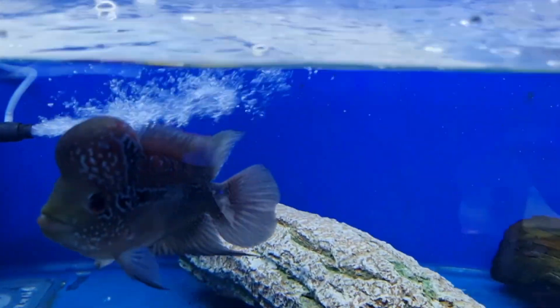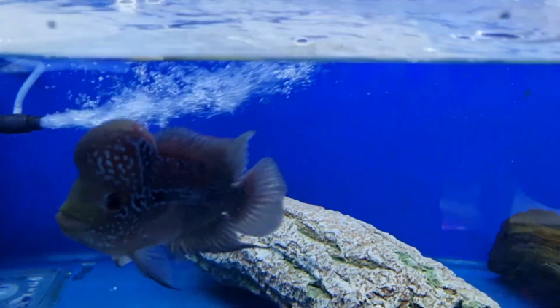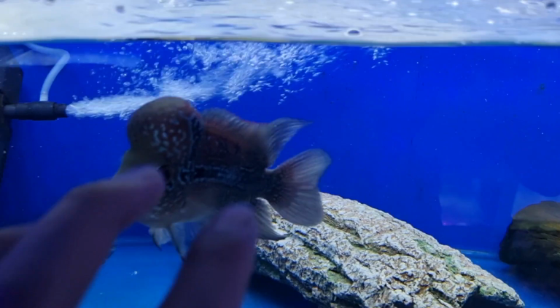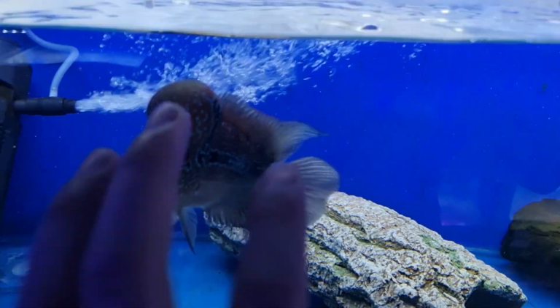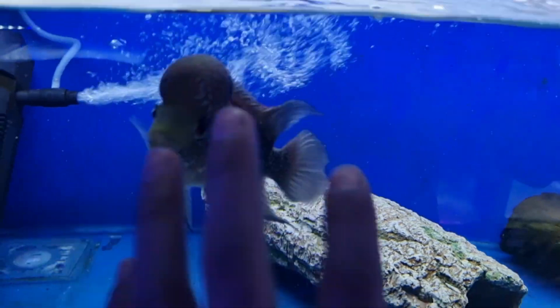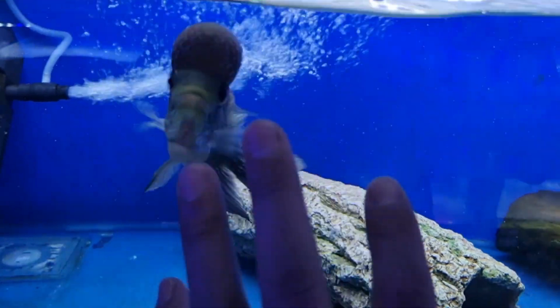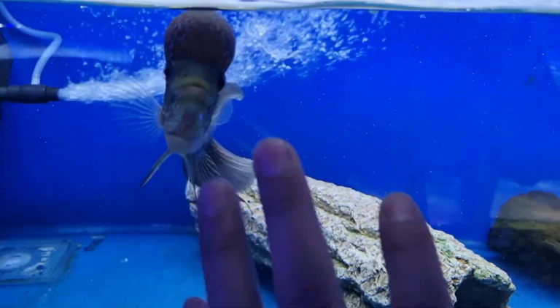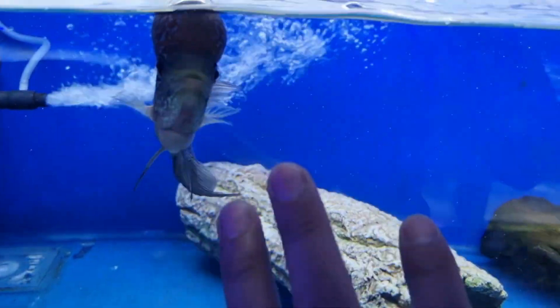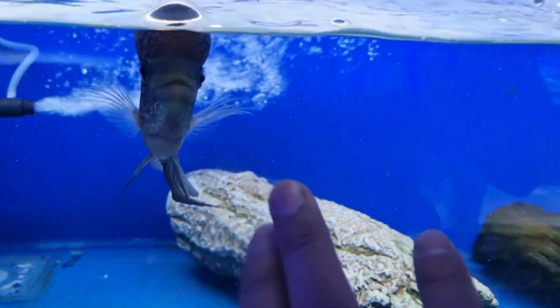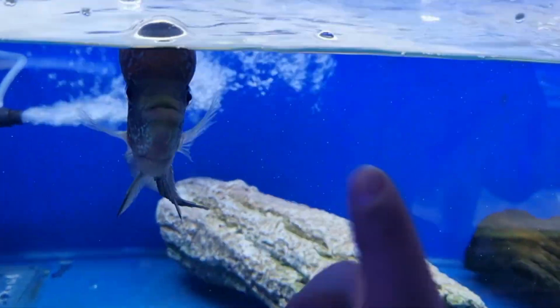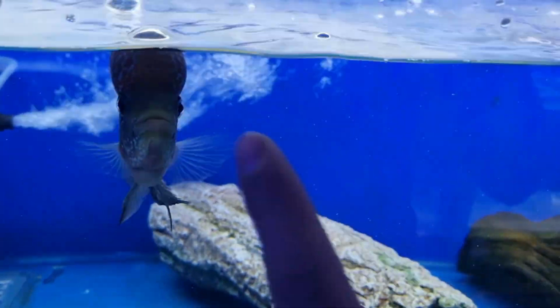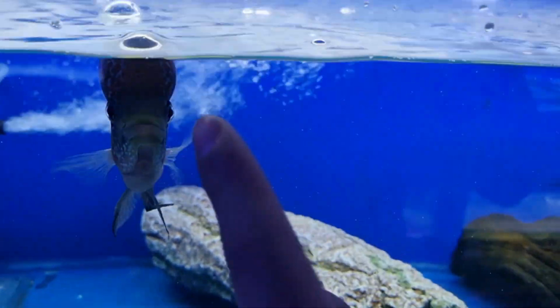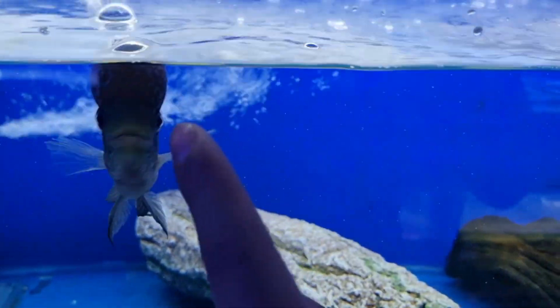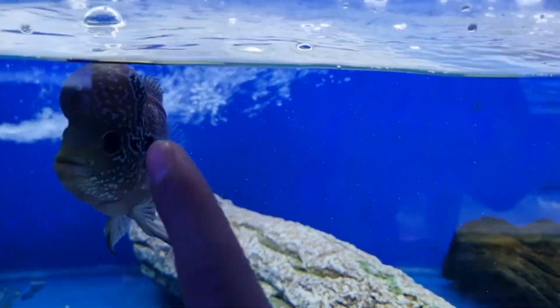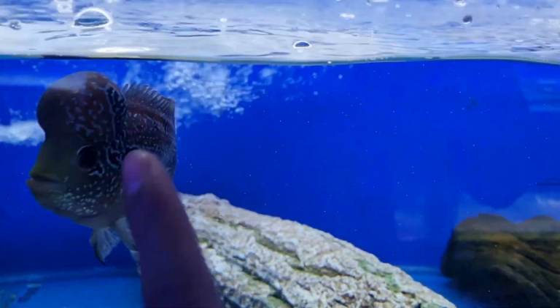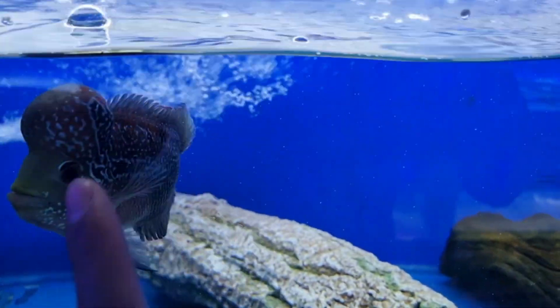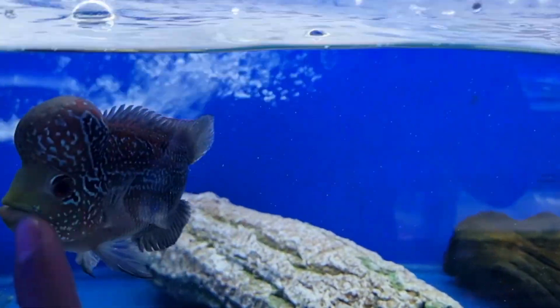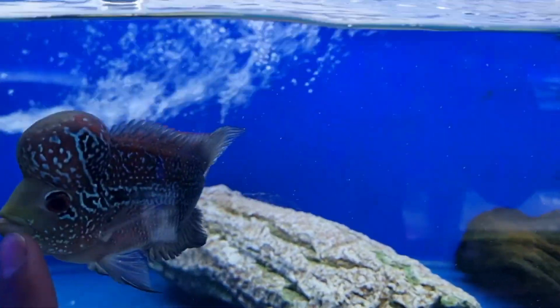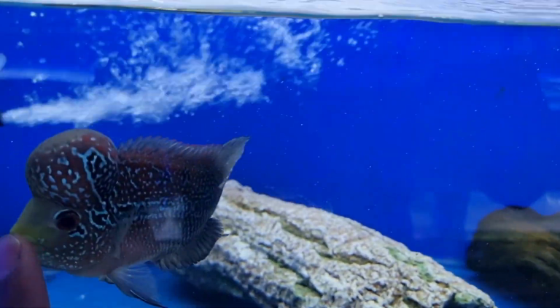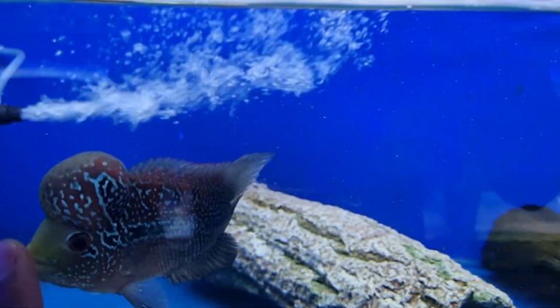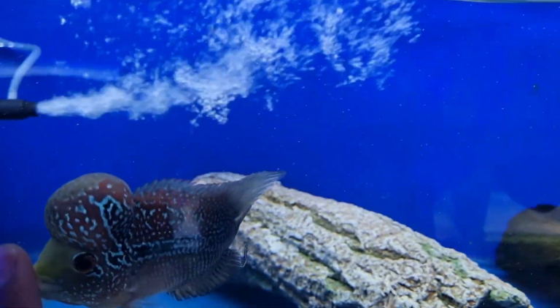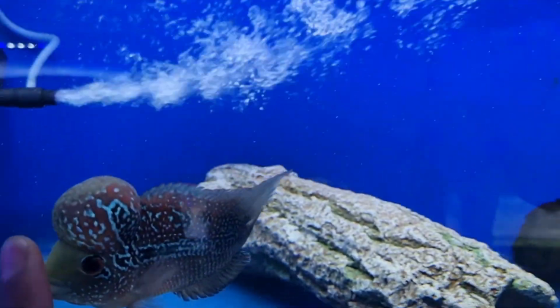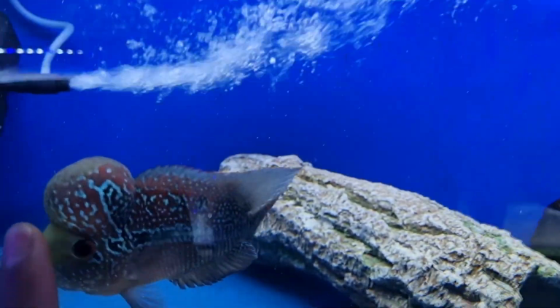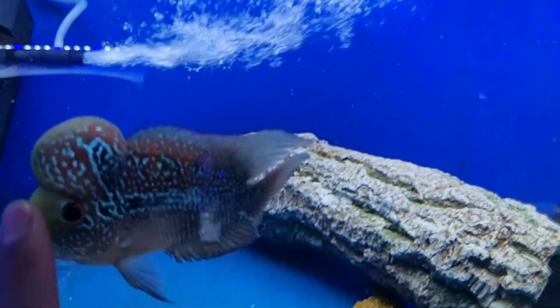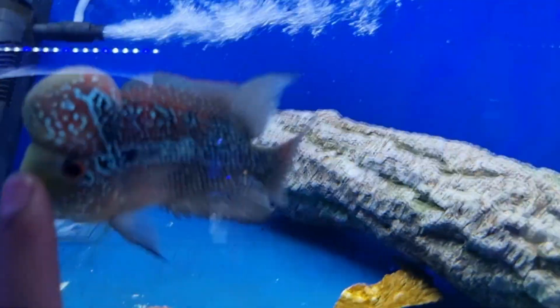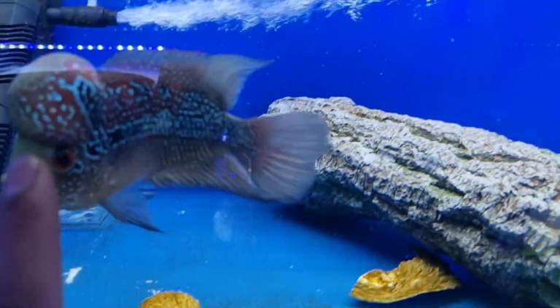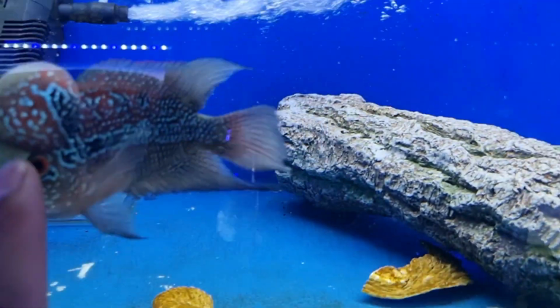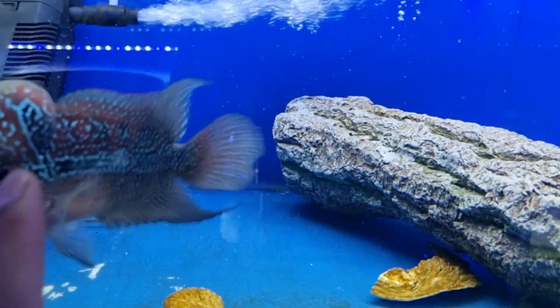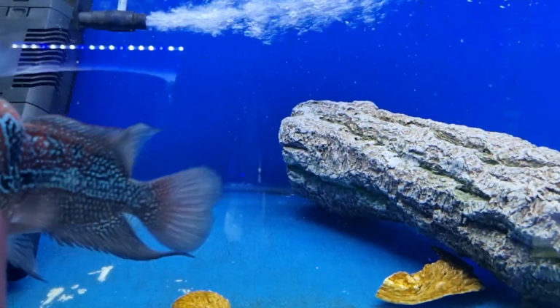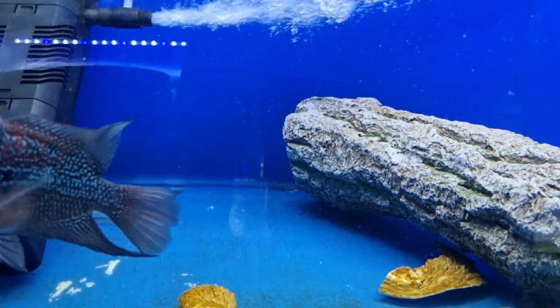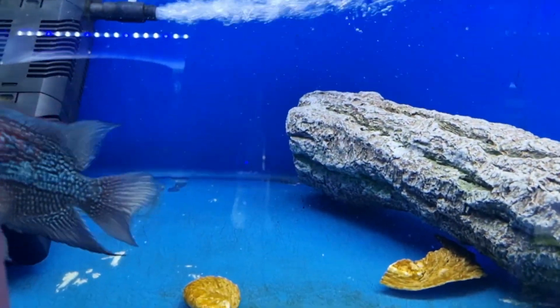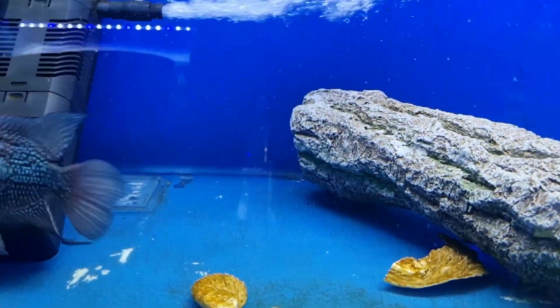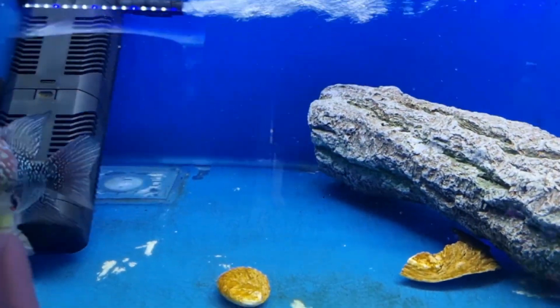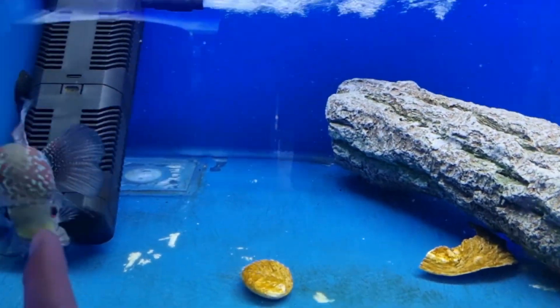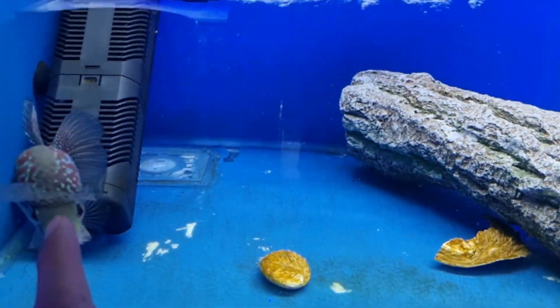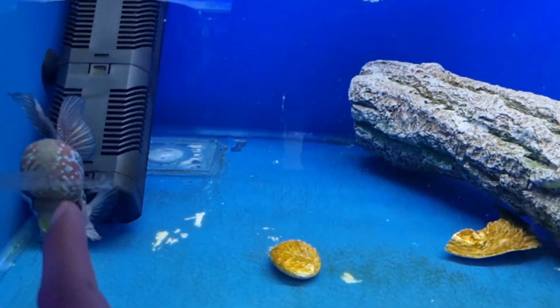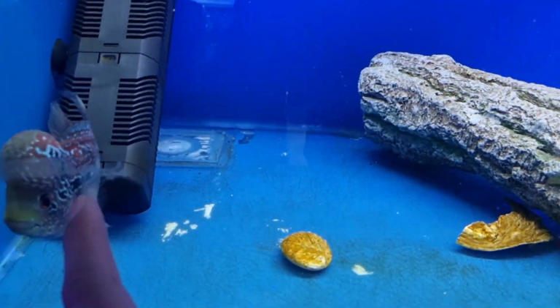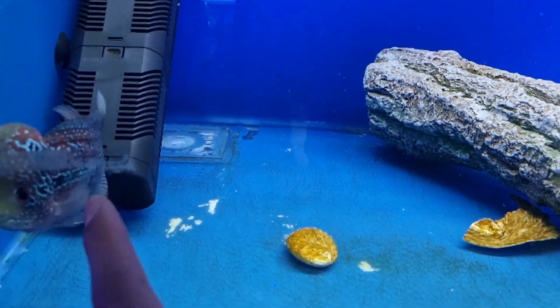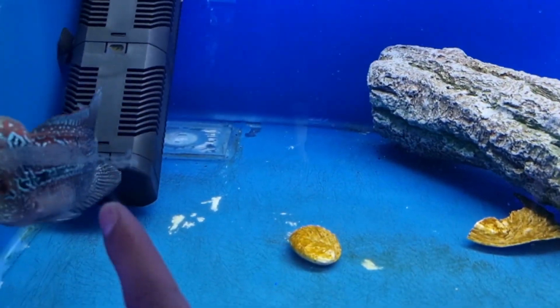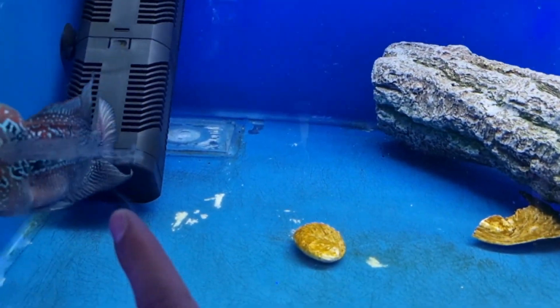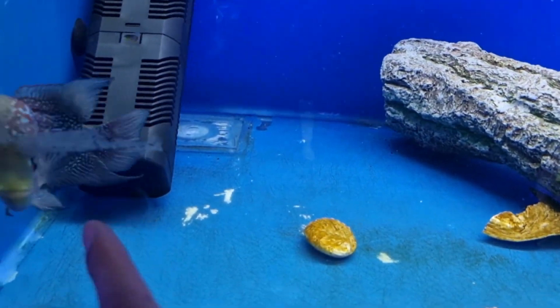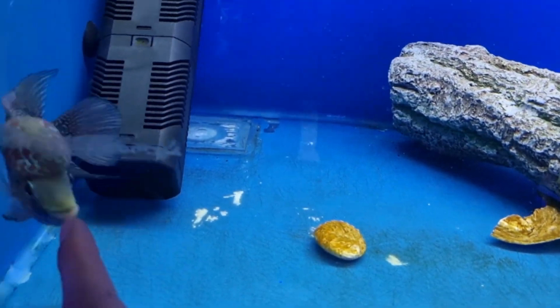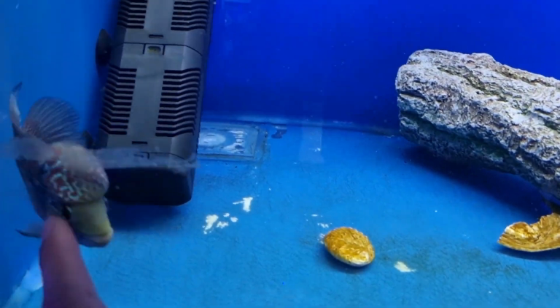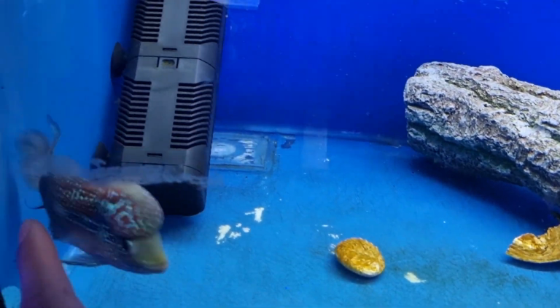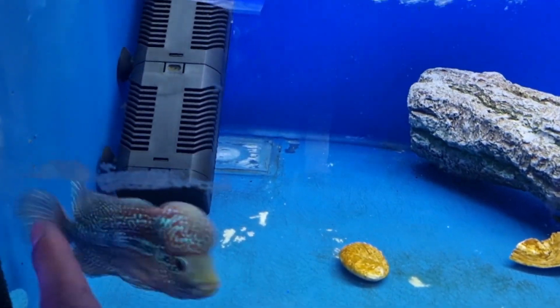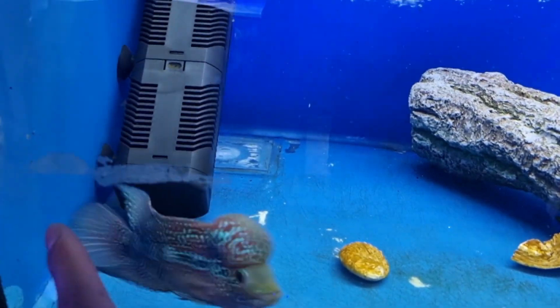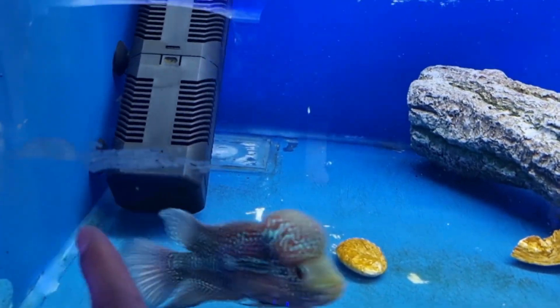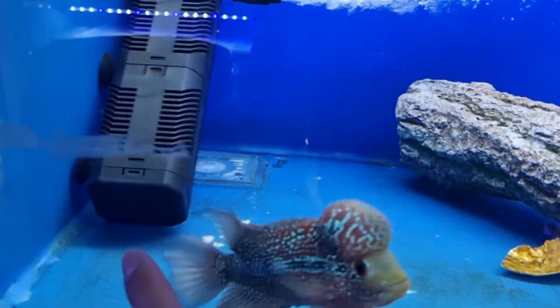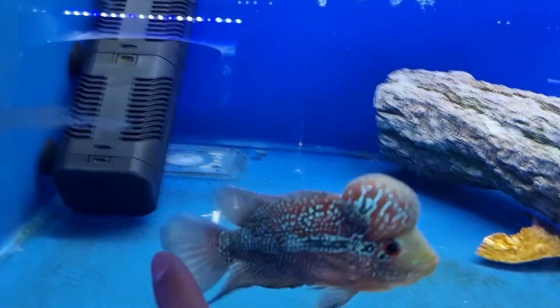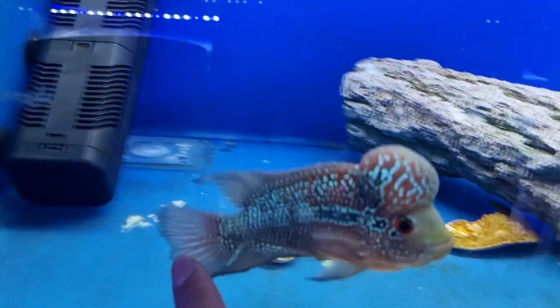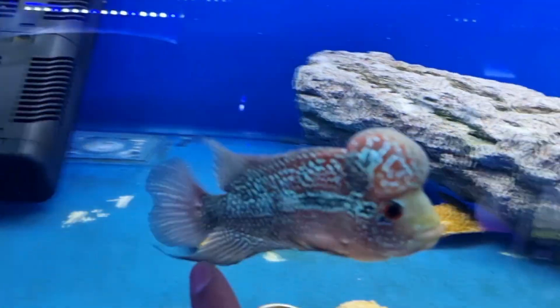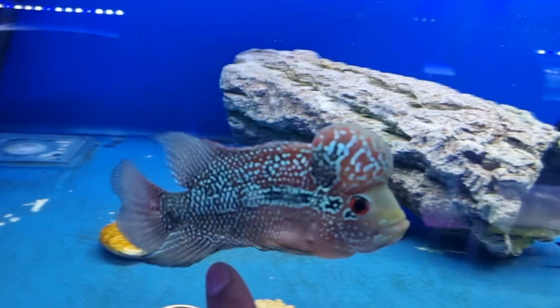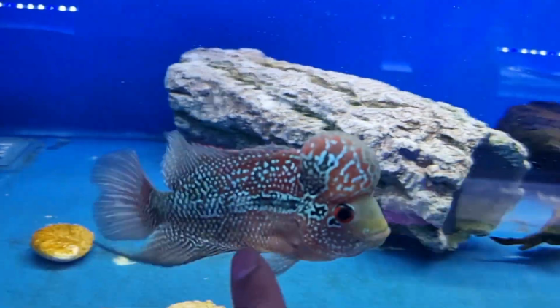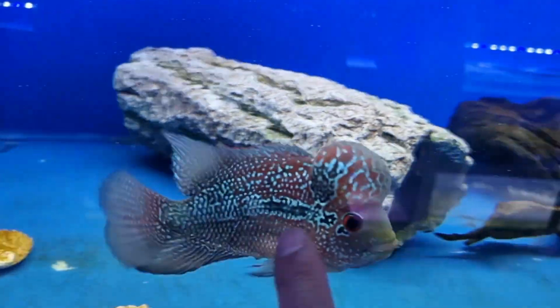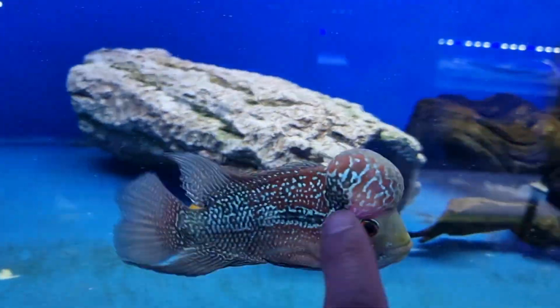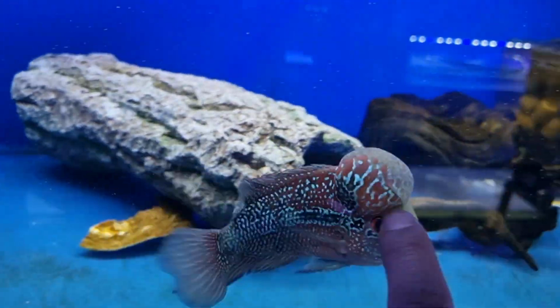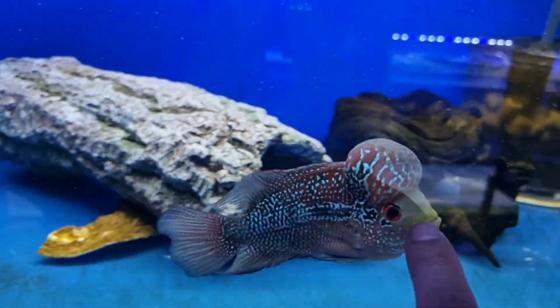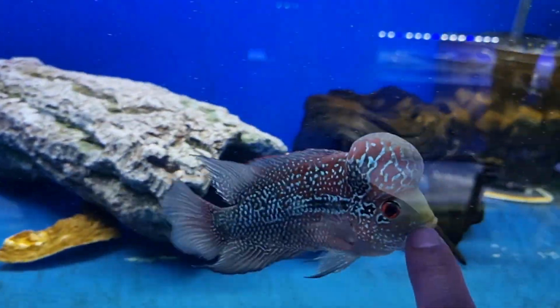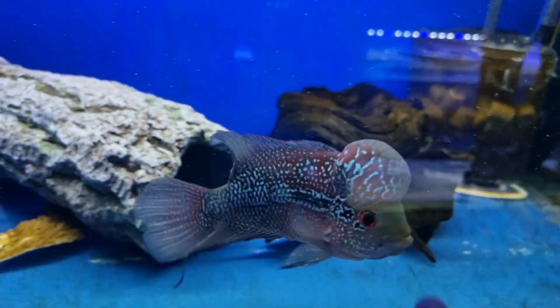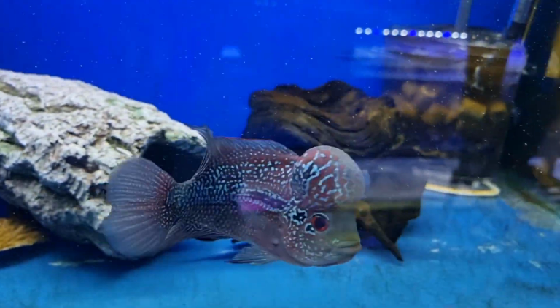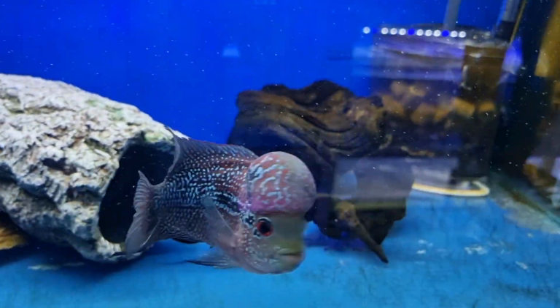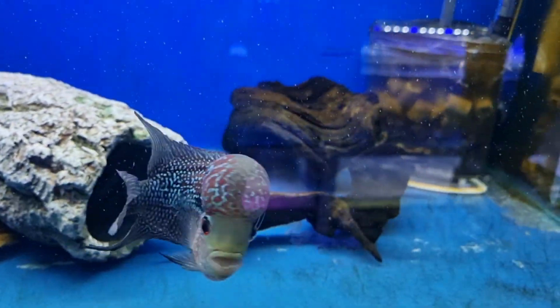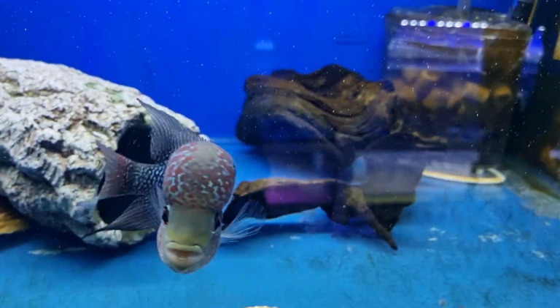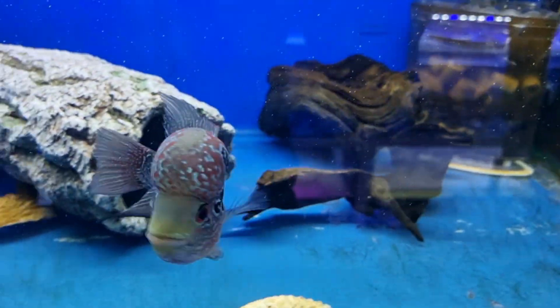Have a look at this guy over here — we have a super red dragon flowerhorn available. A little feisty bugger.